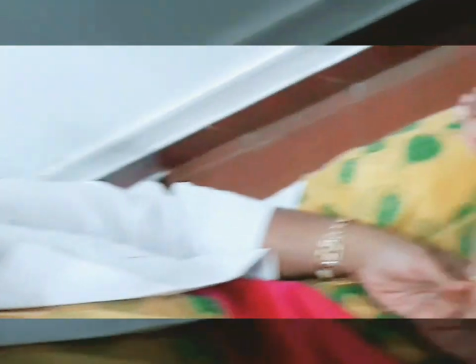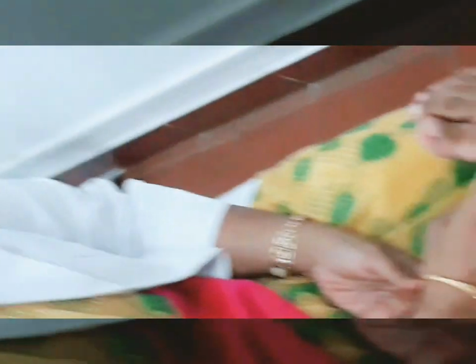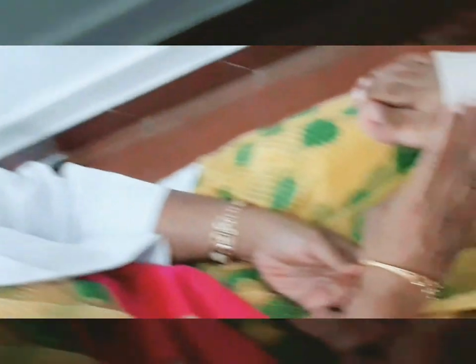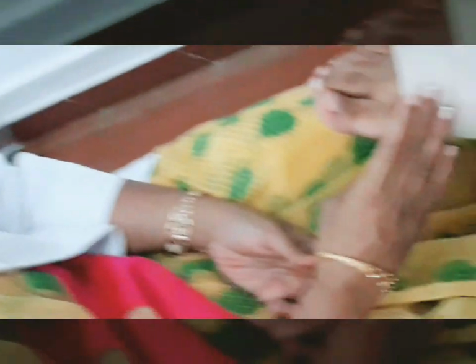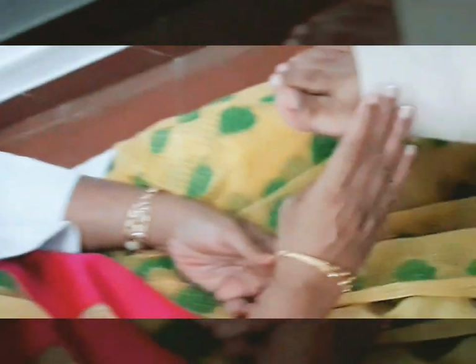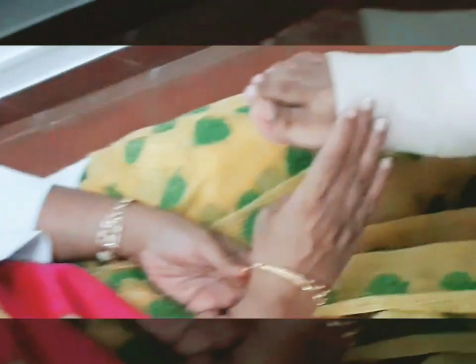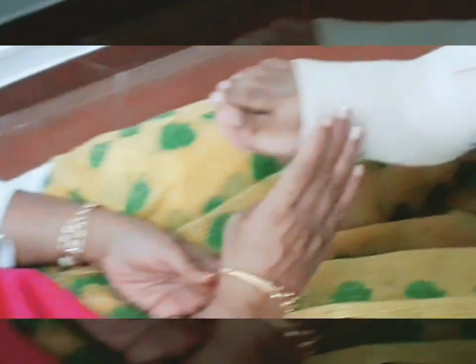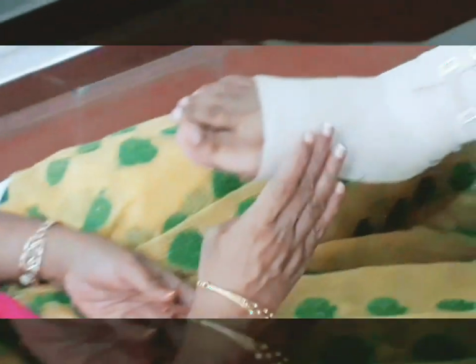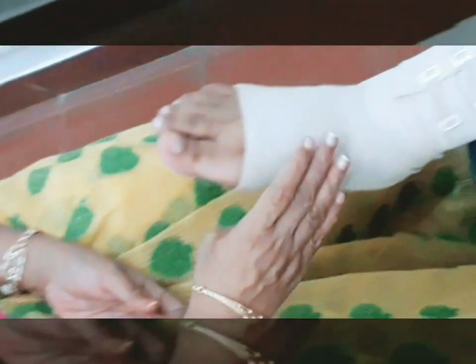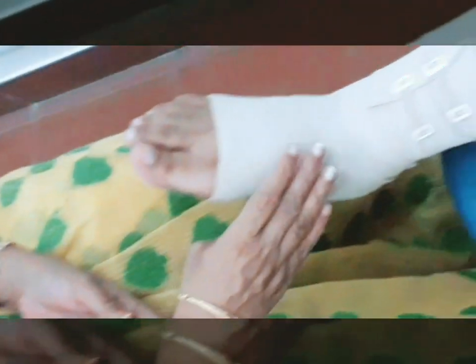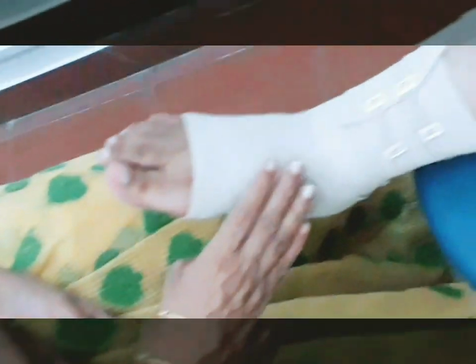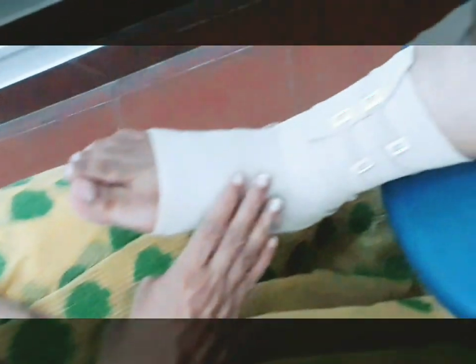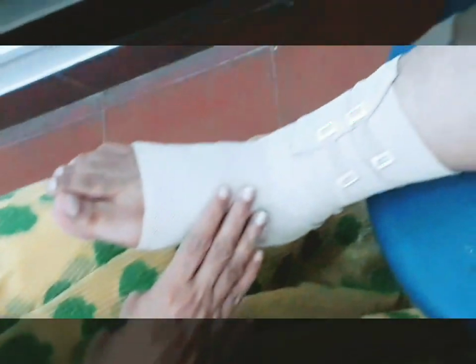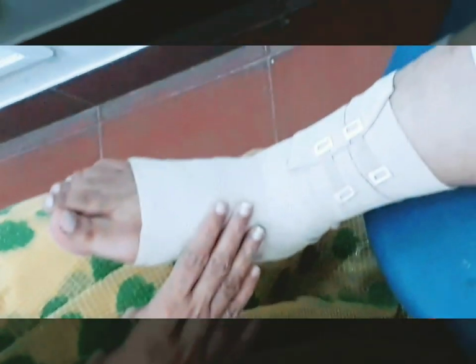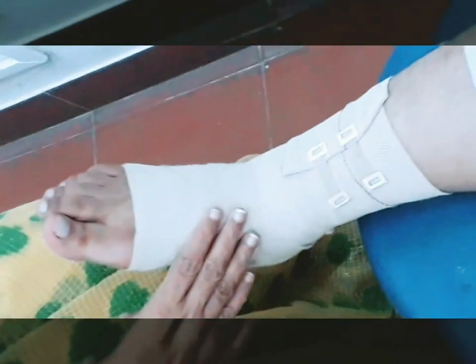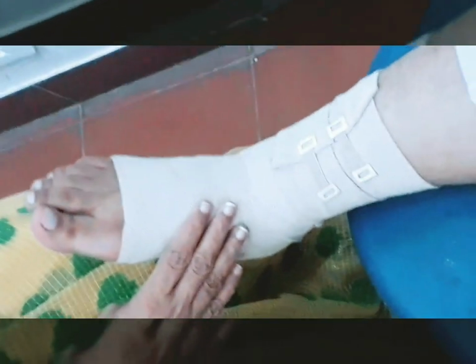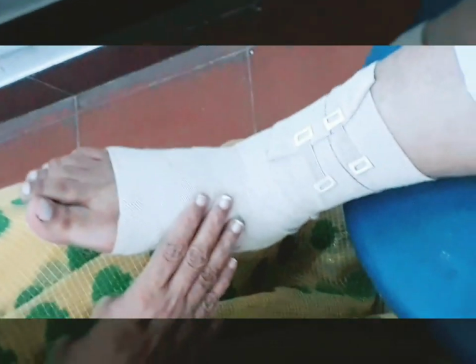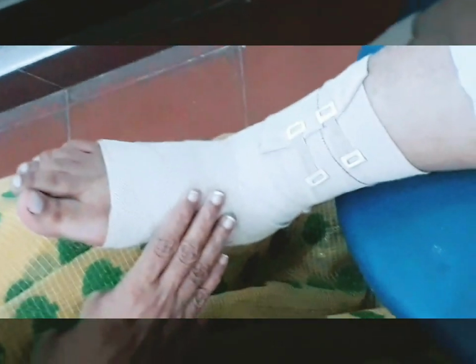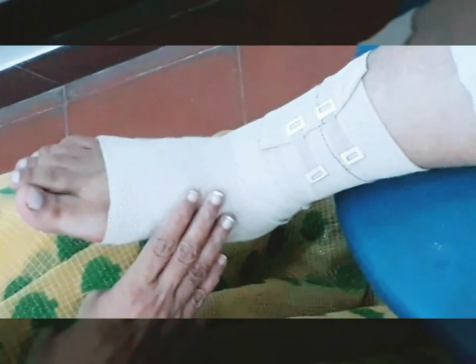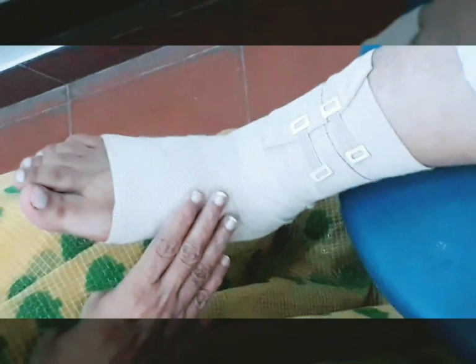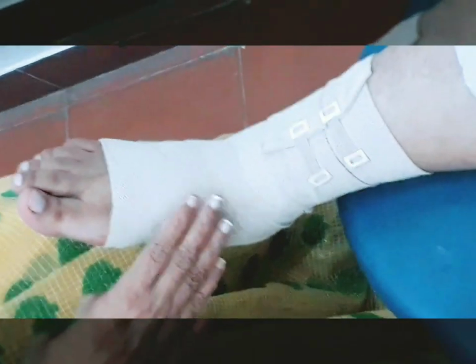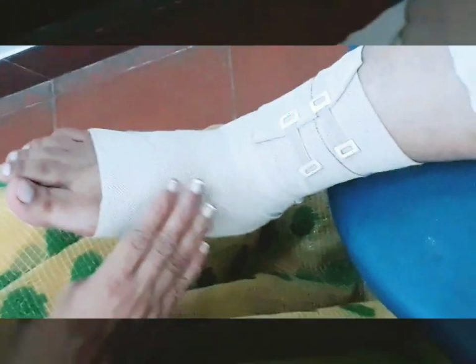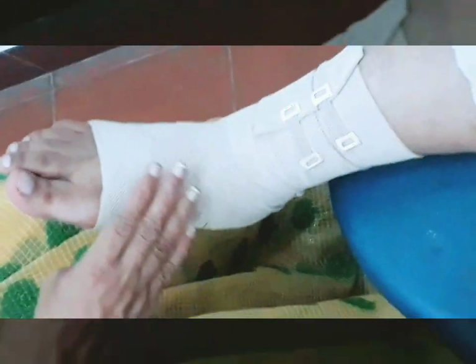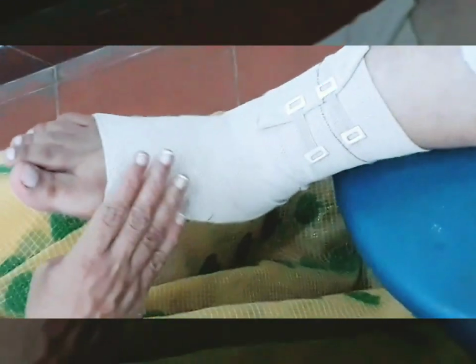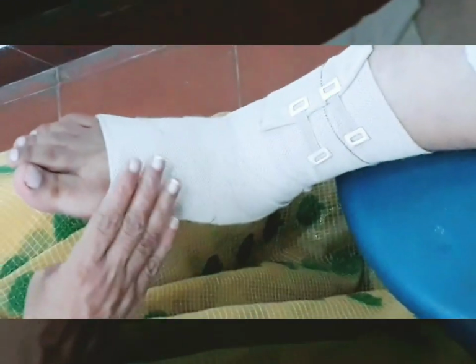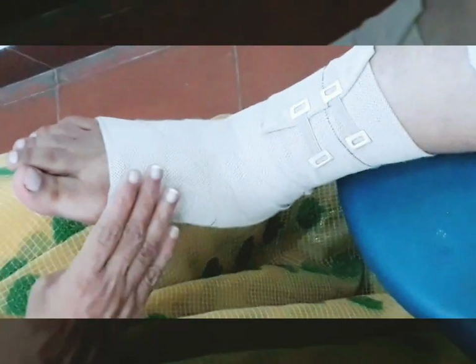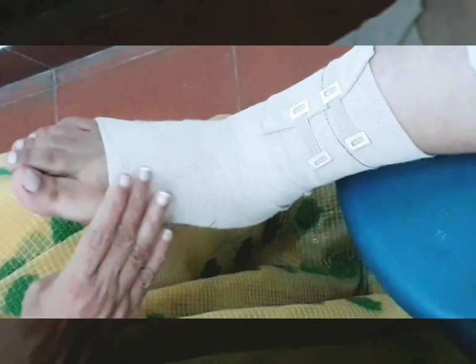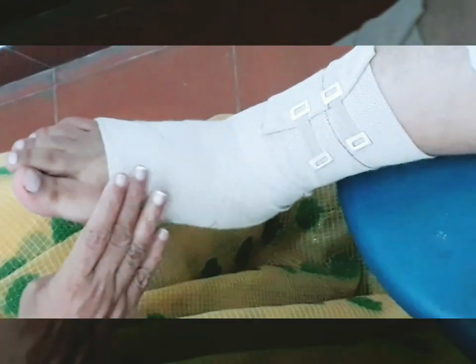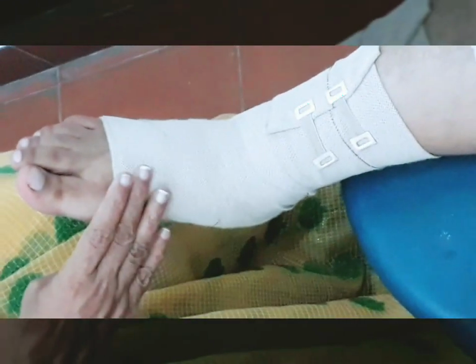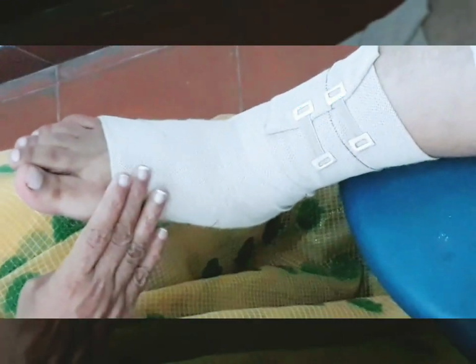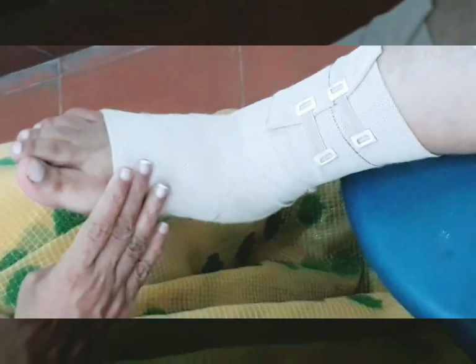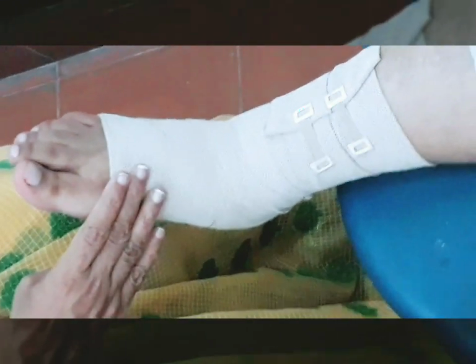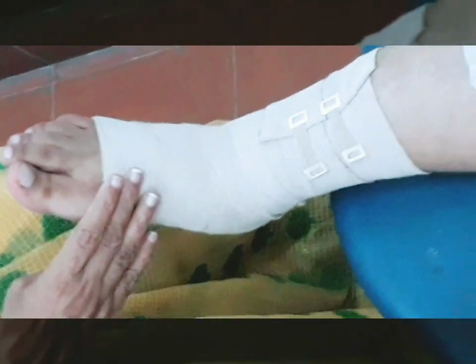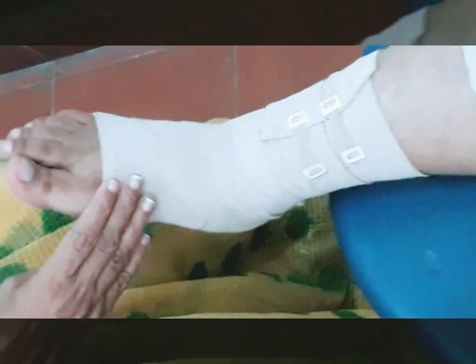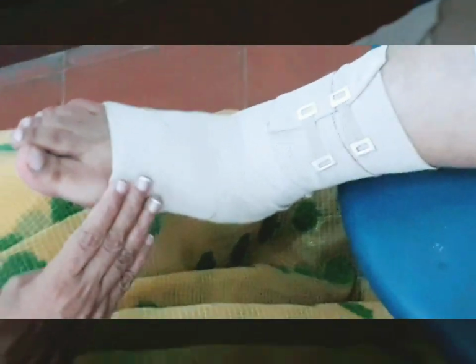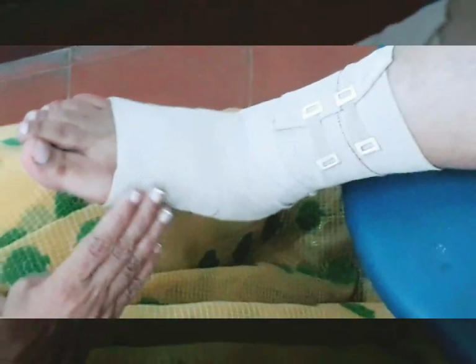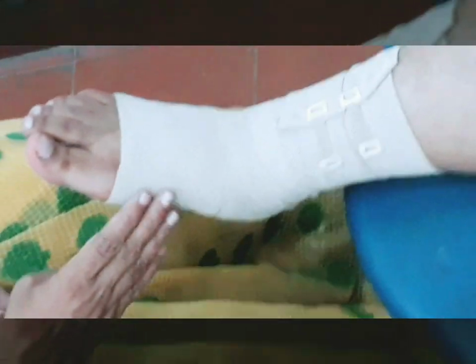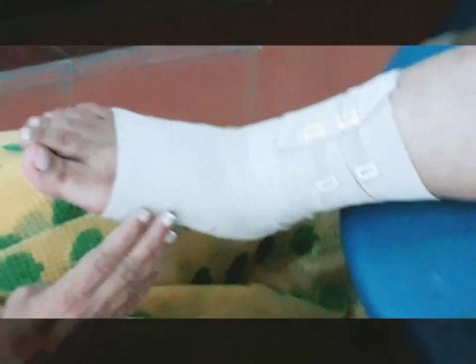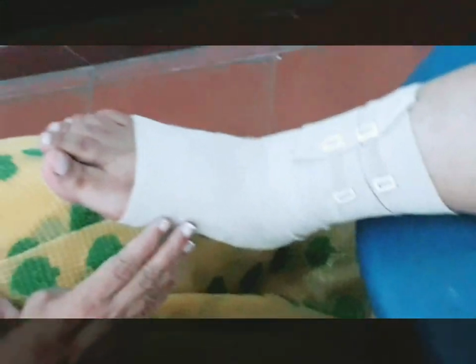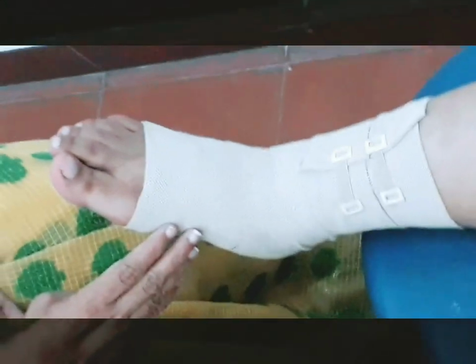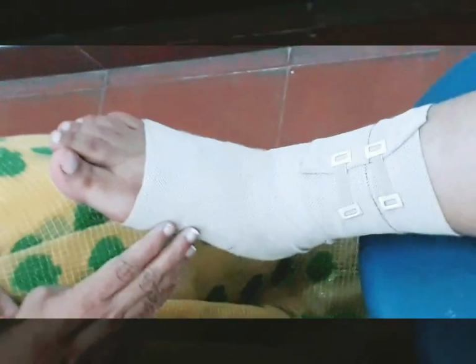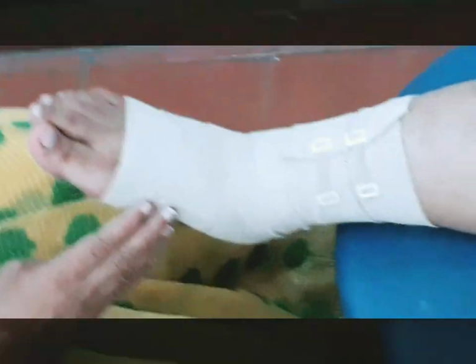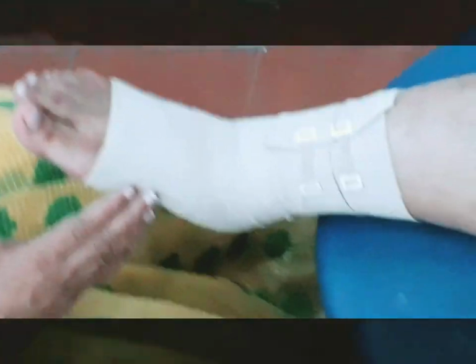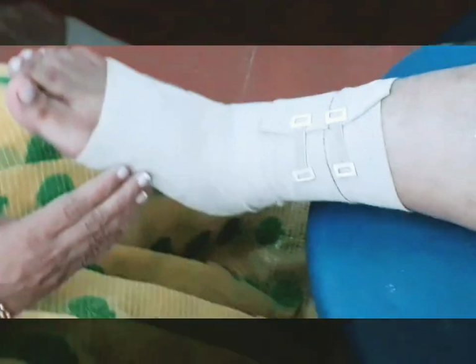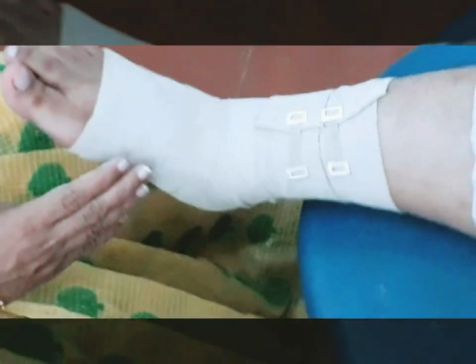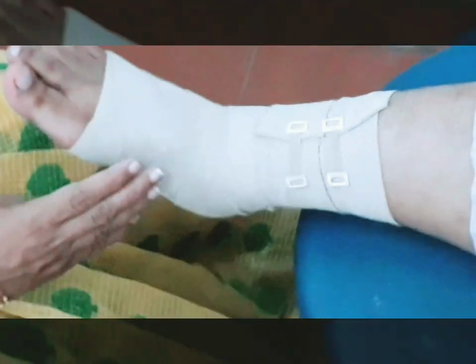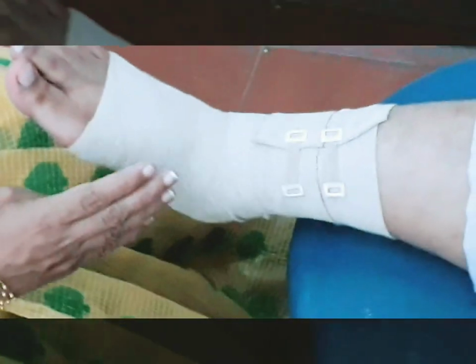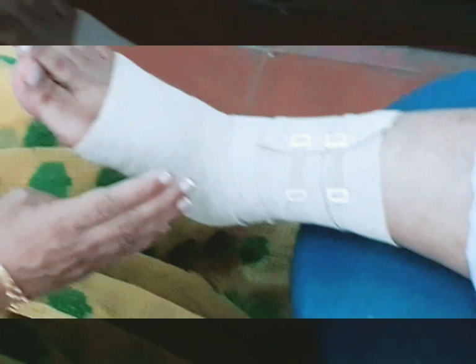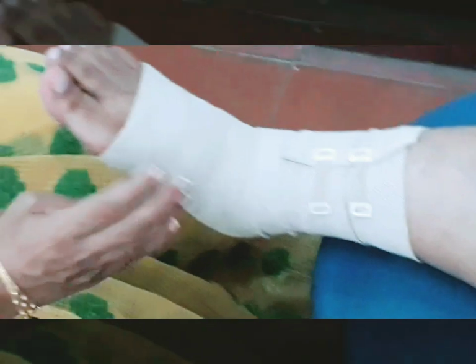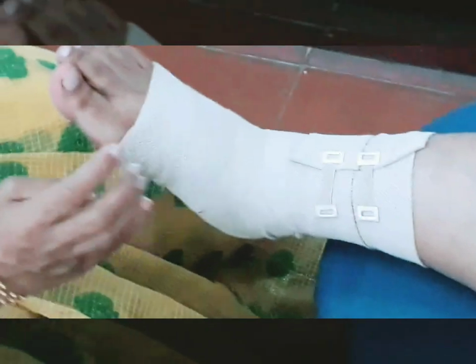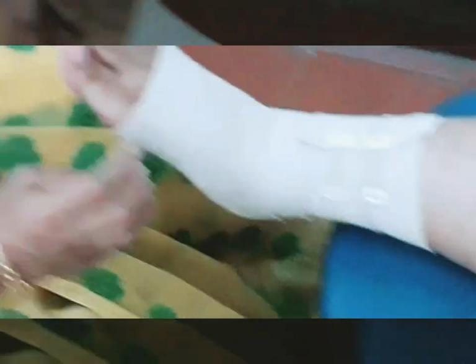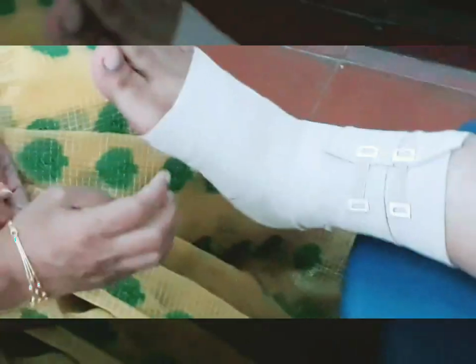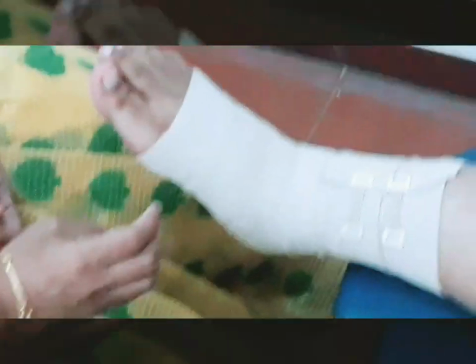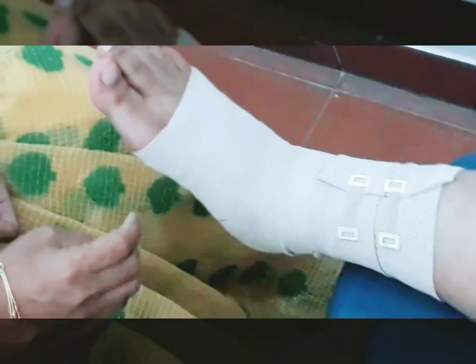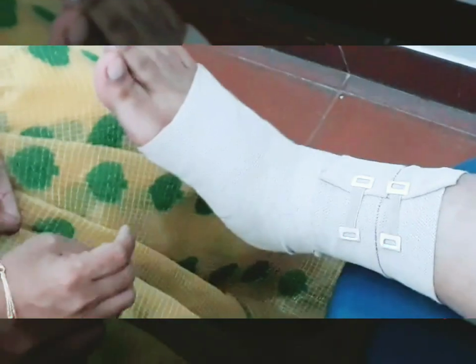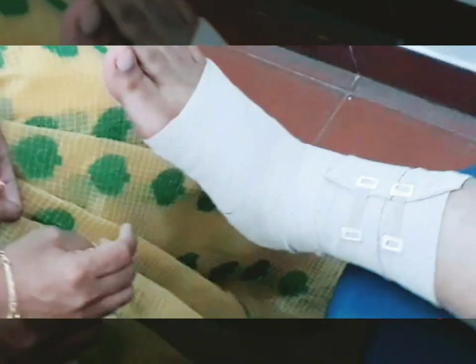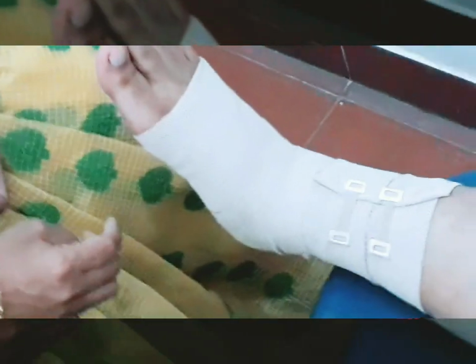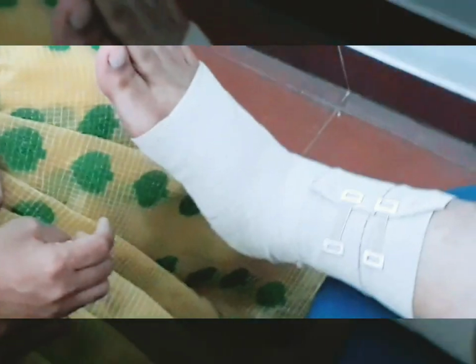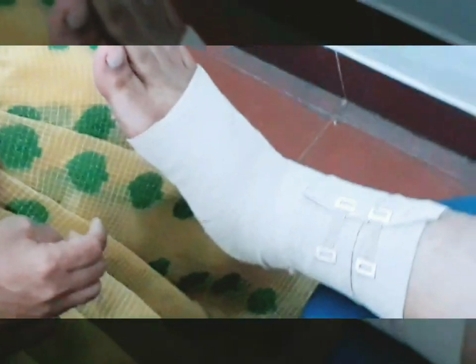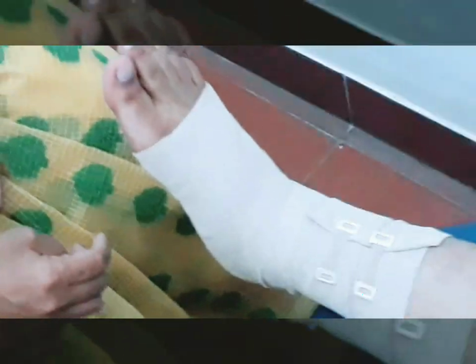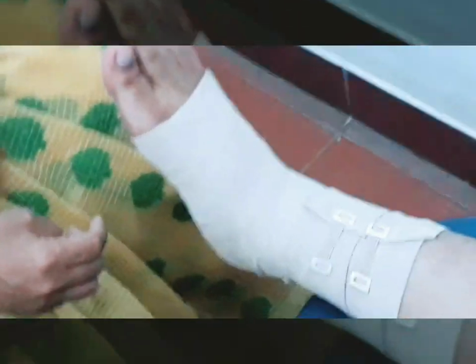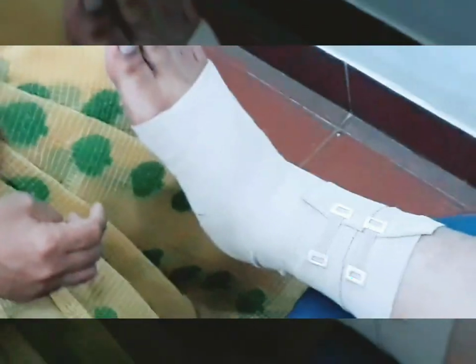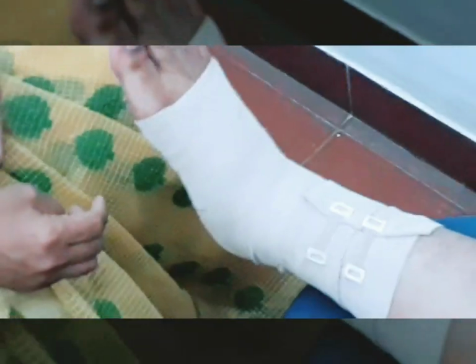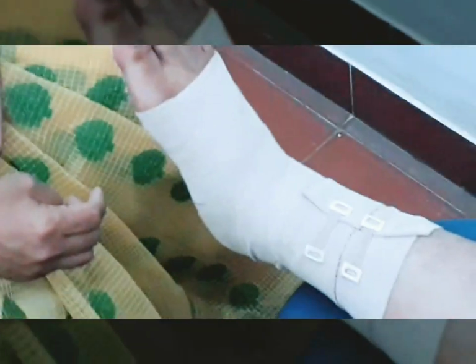Now you have to ask the person: is it comfortable? Whether it is too tight or too loose — you have to check with the person.